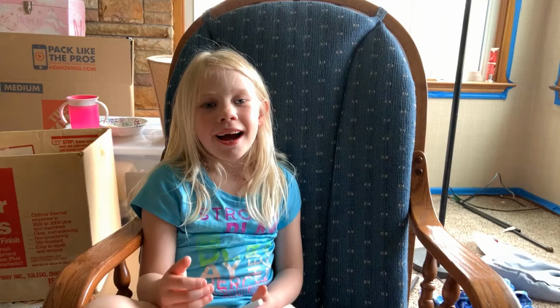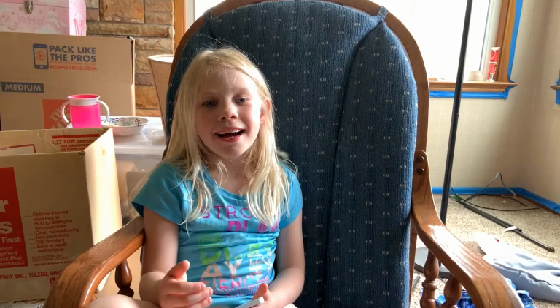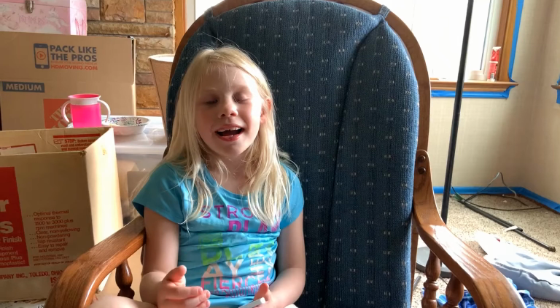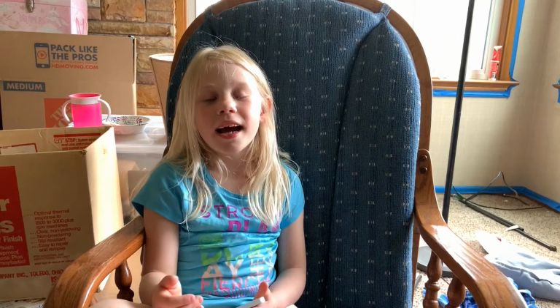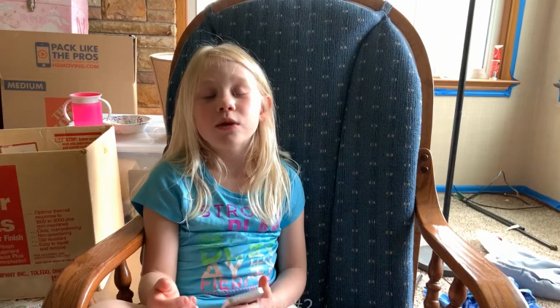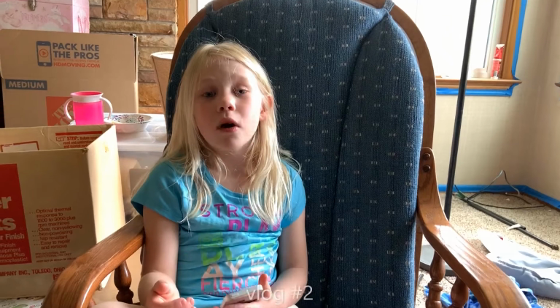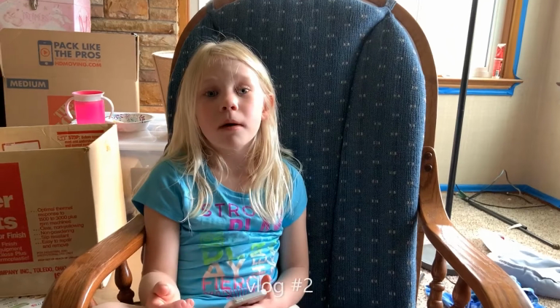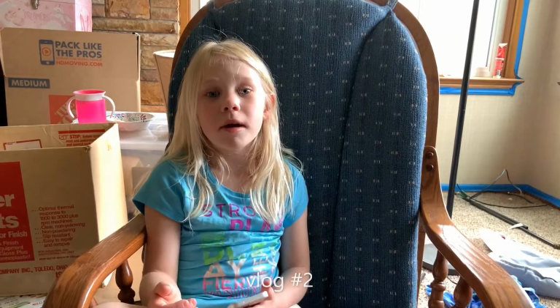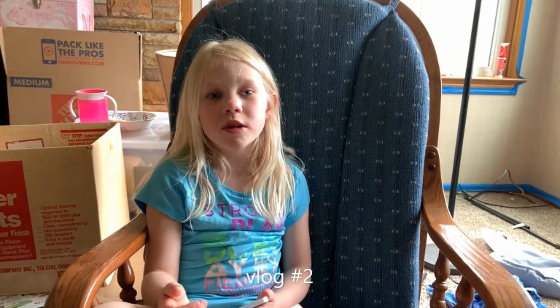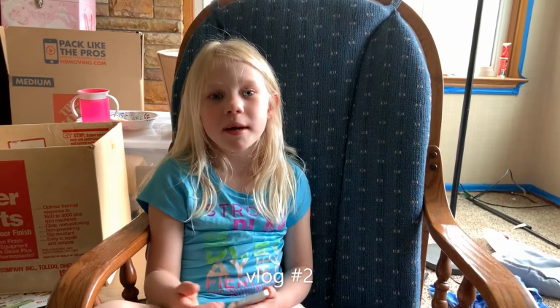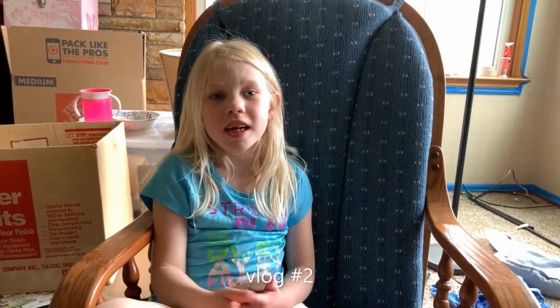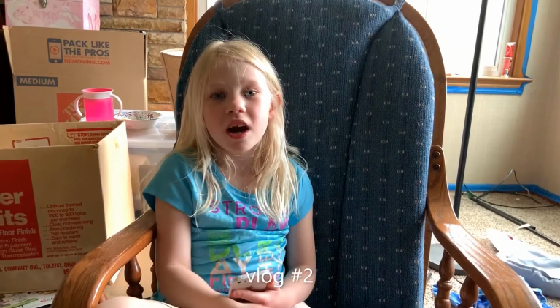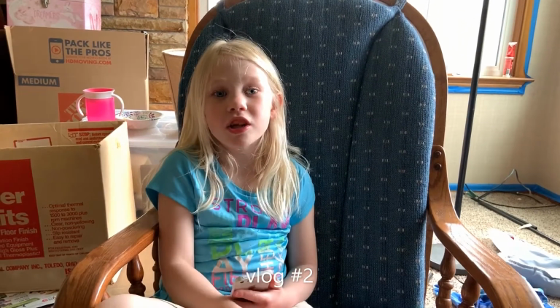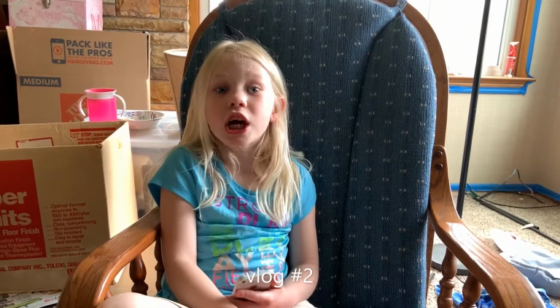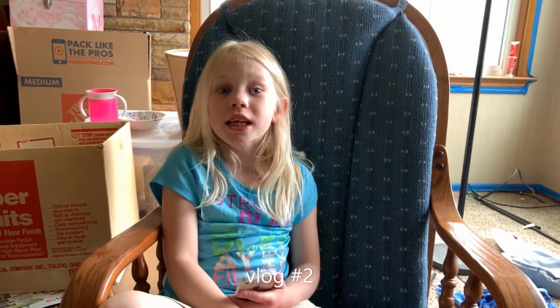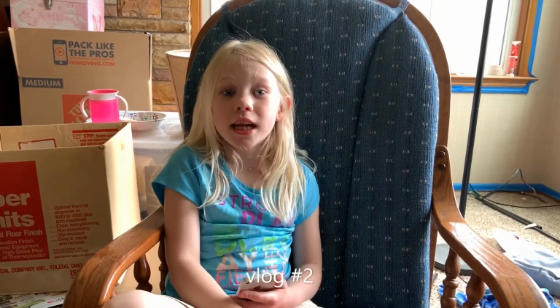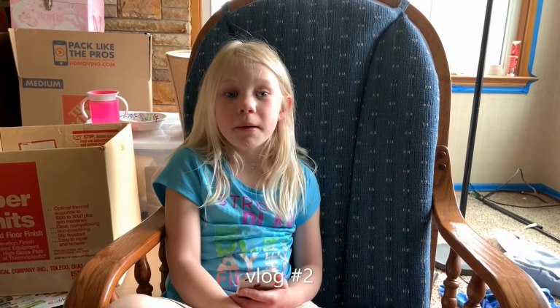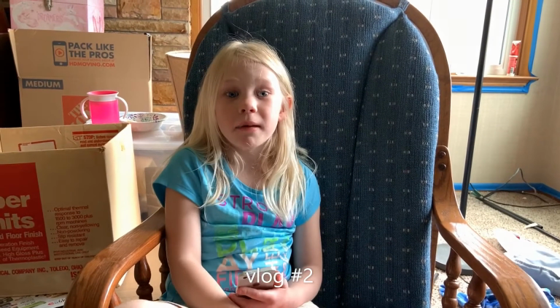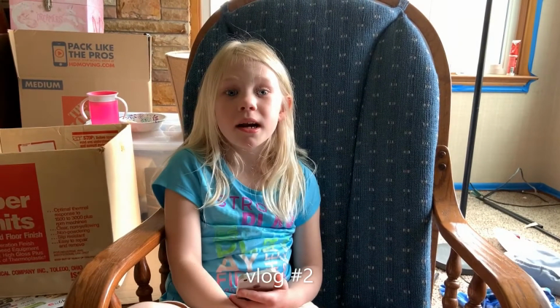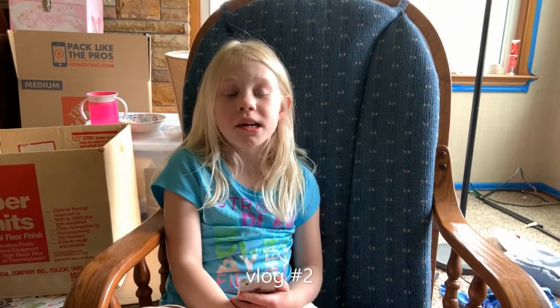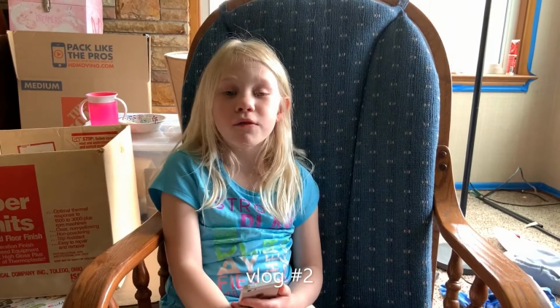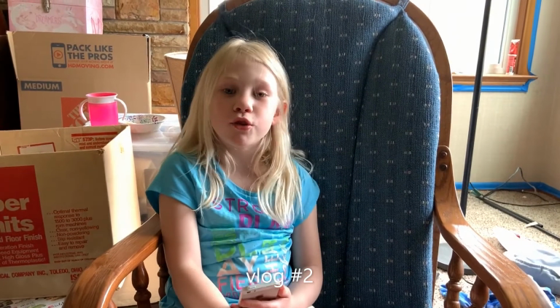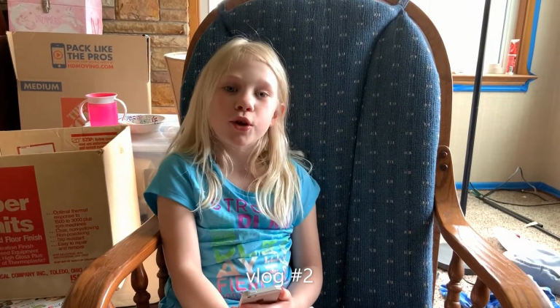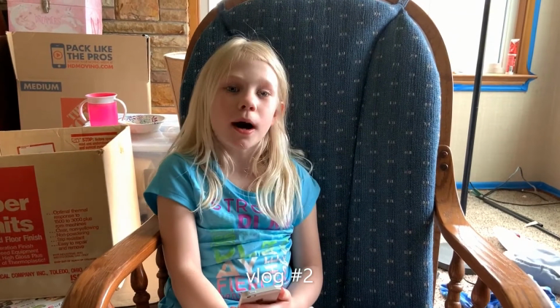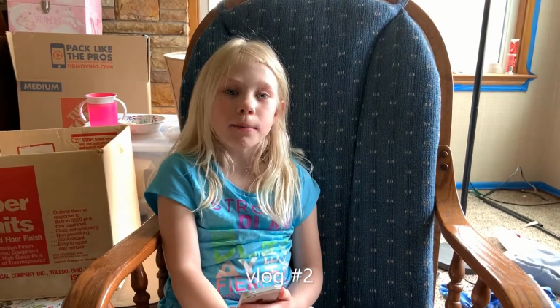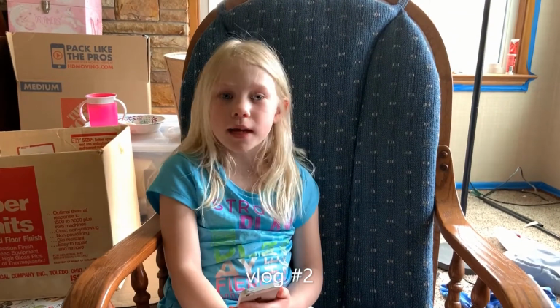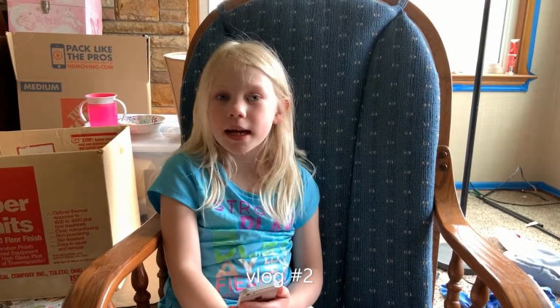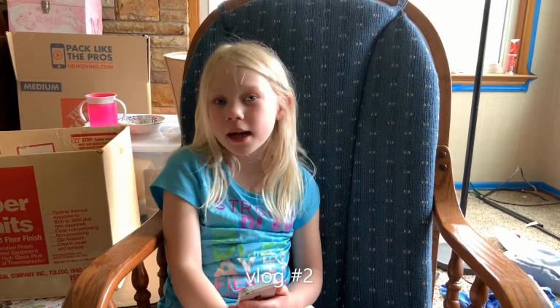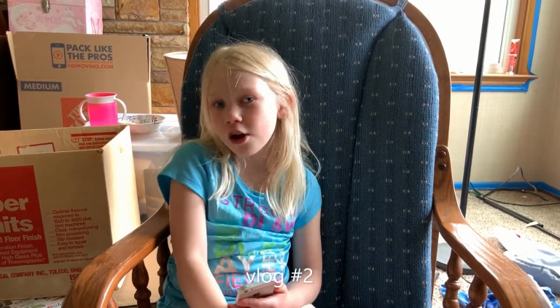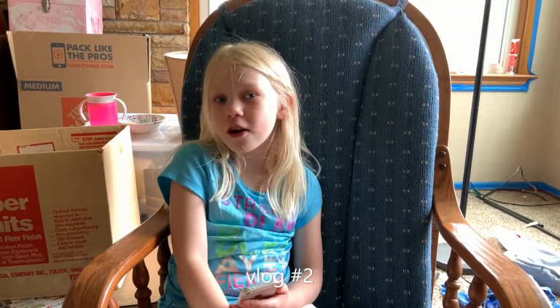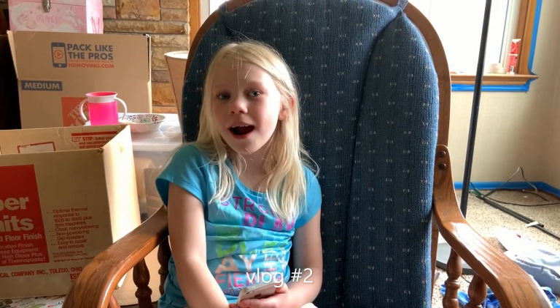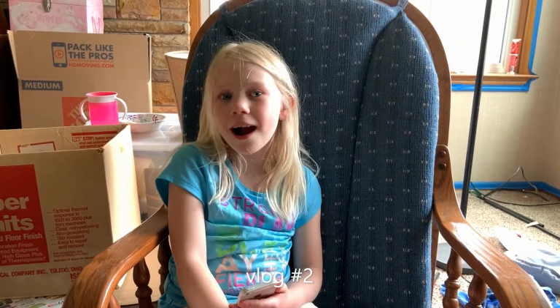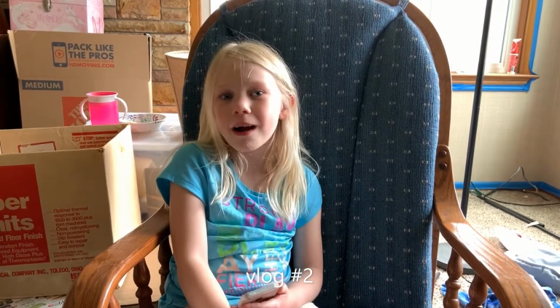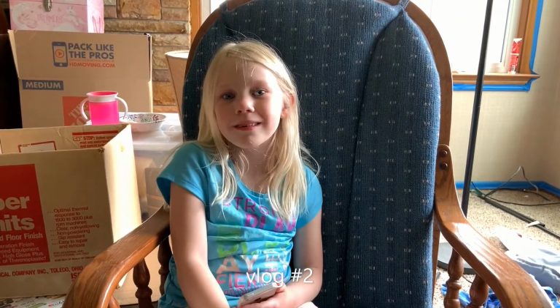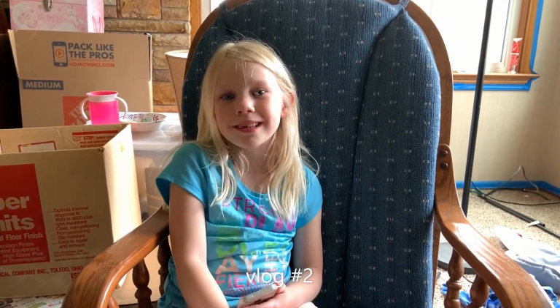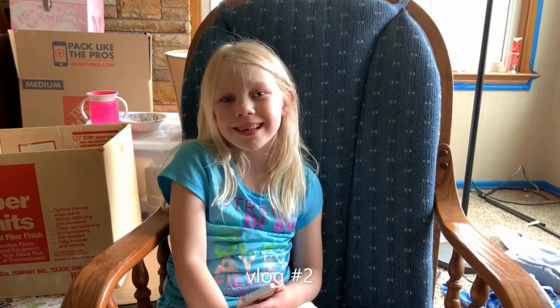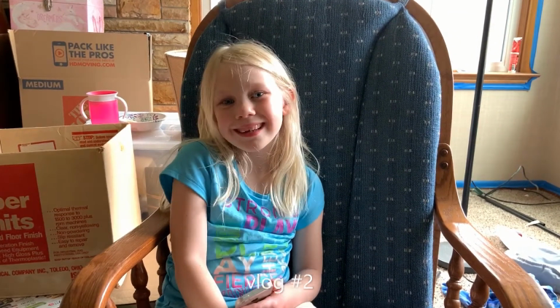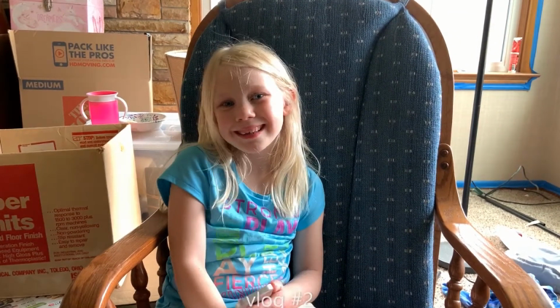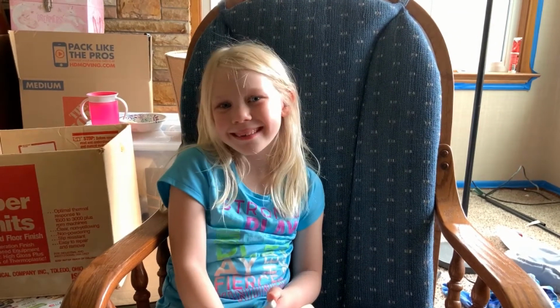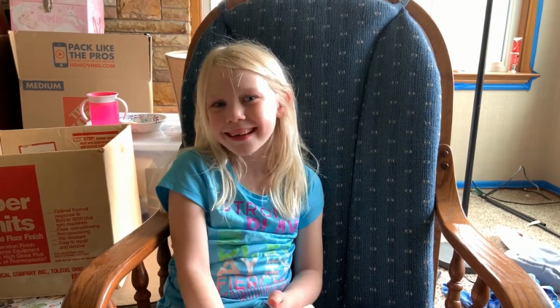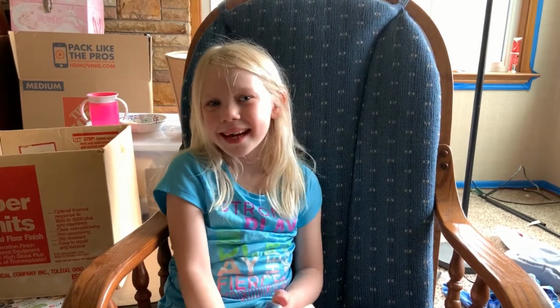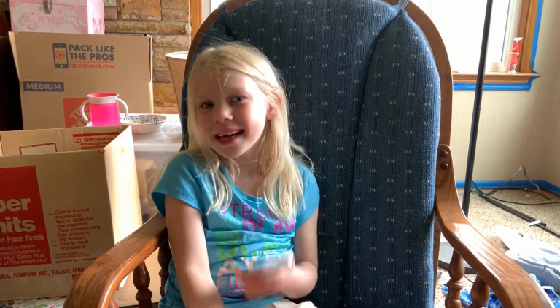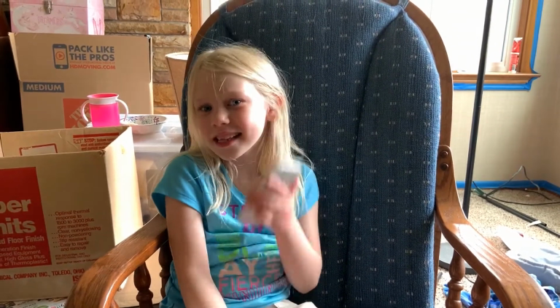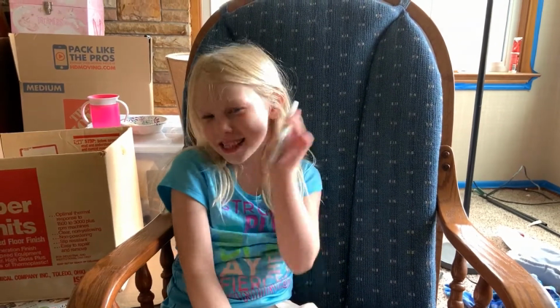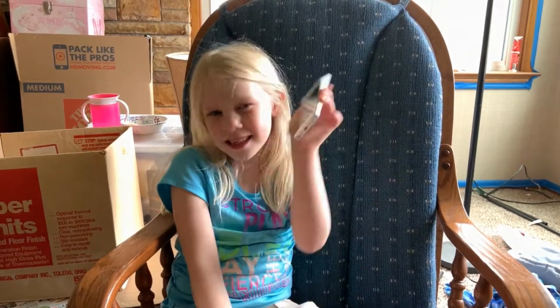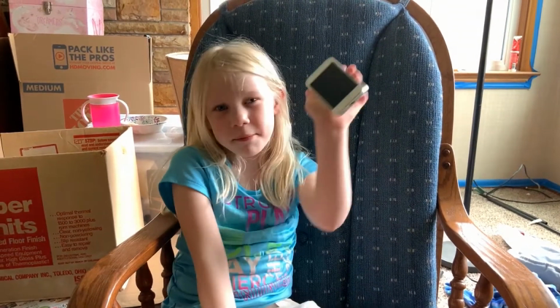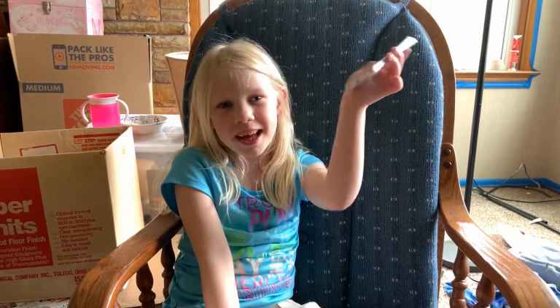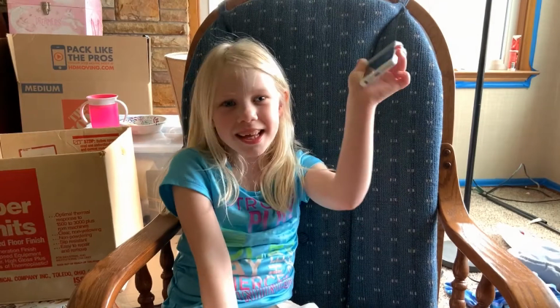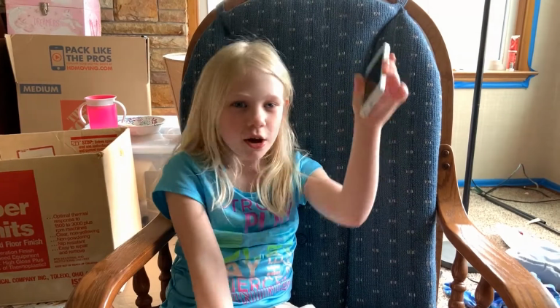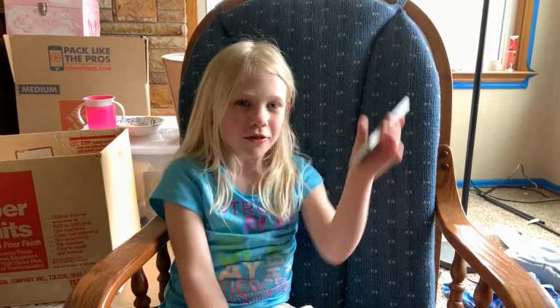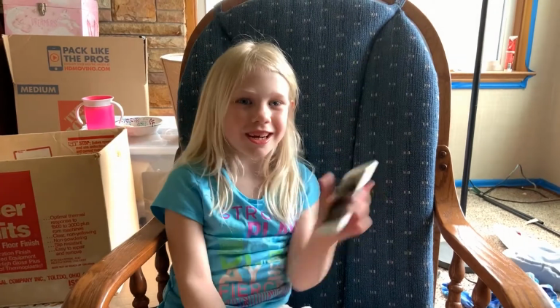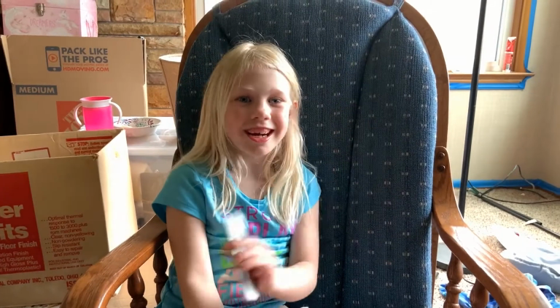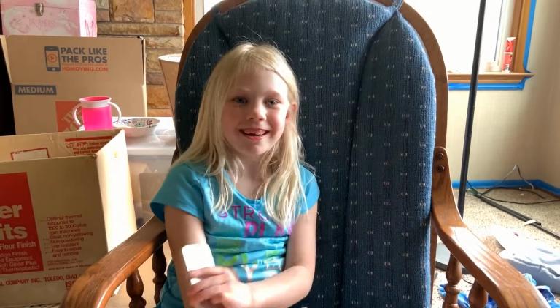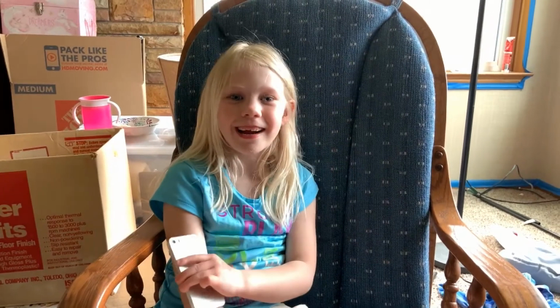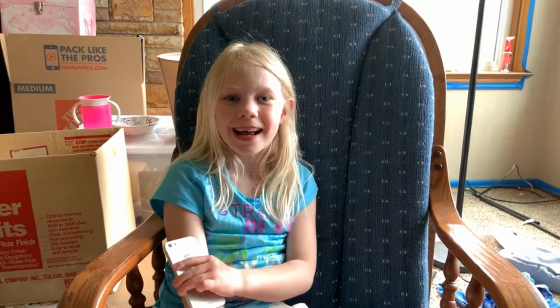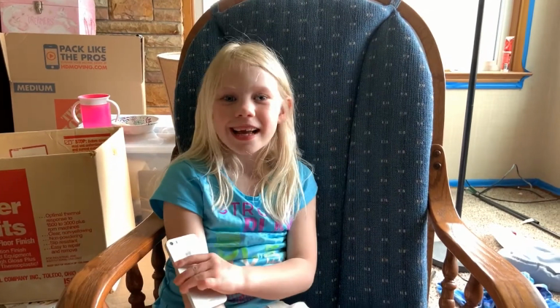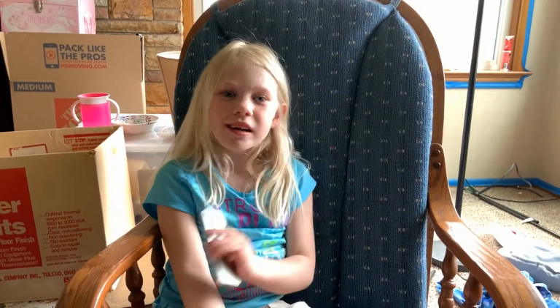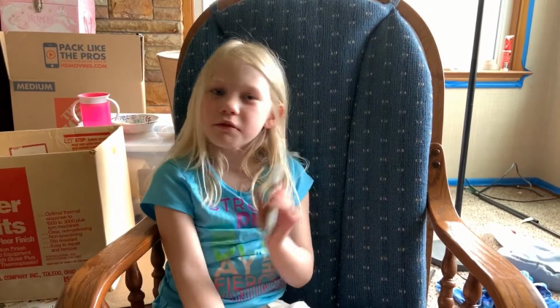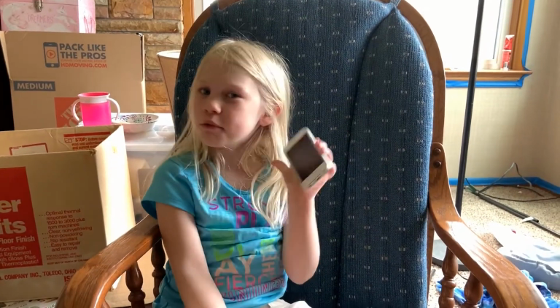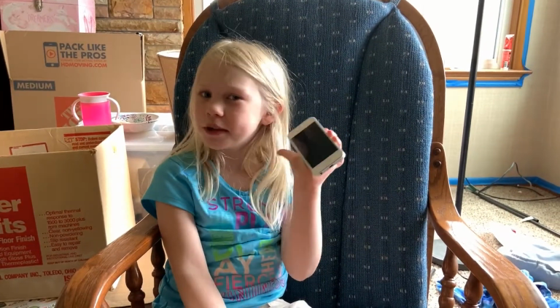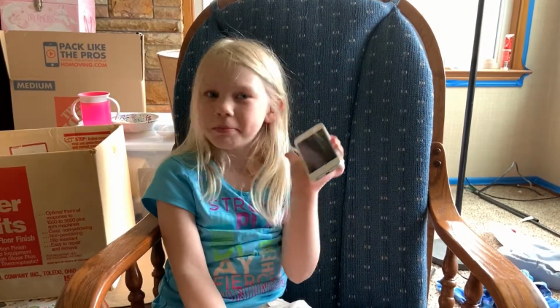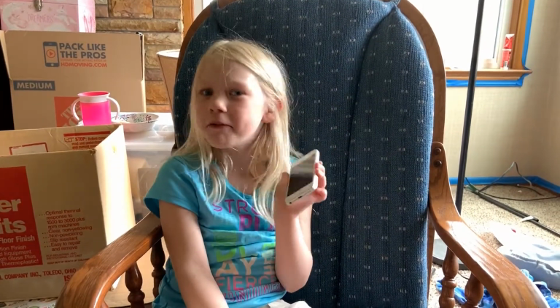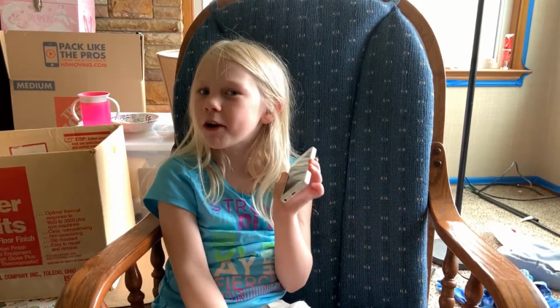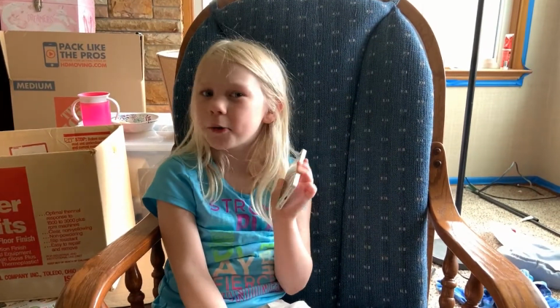Hi guys, welcome back to my town. Today we're going to give you an update on our house. And this is Amelia over here with my phone.